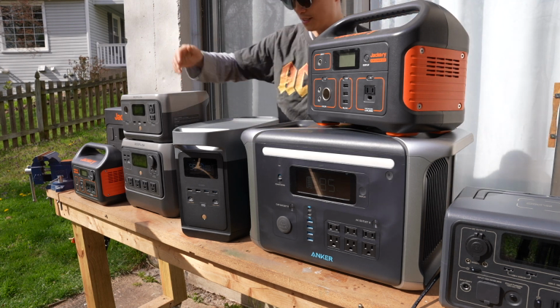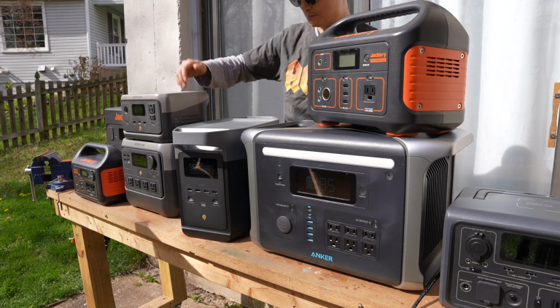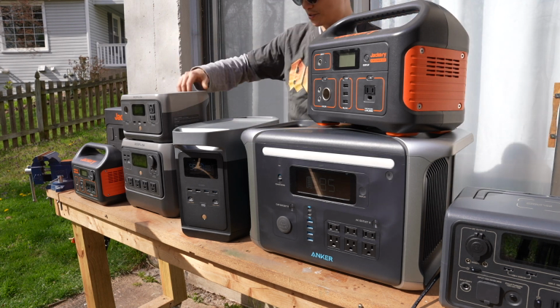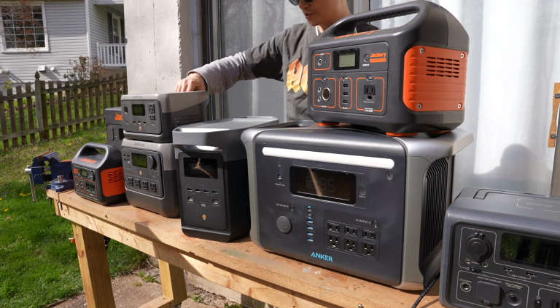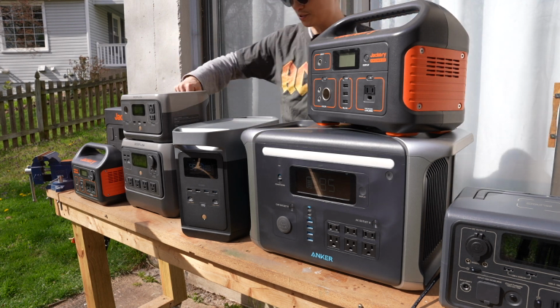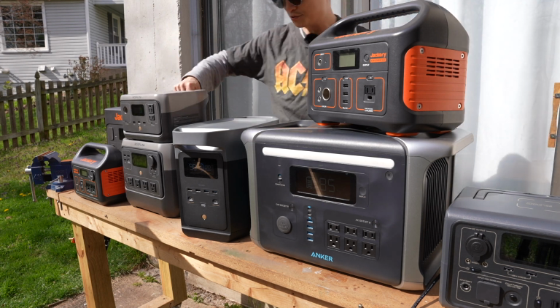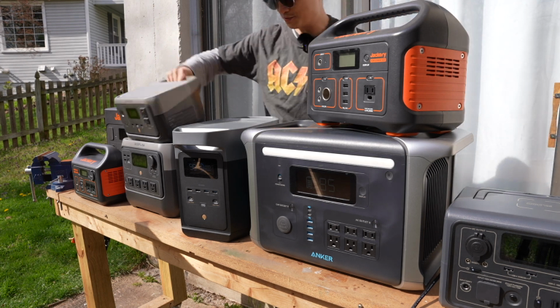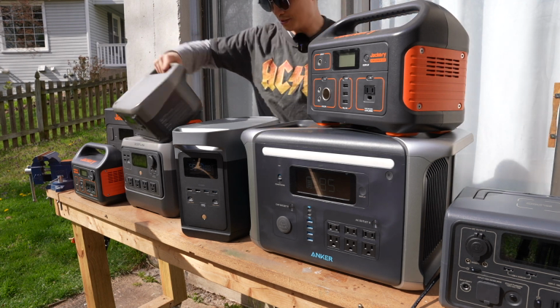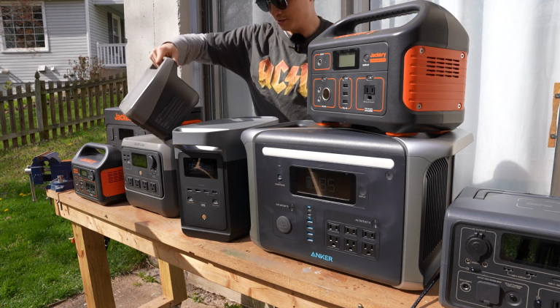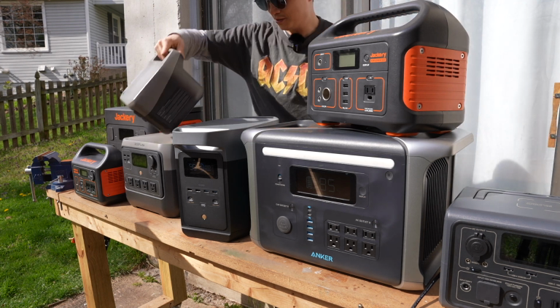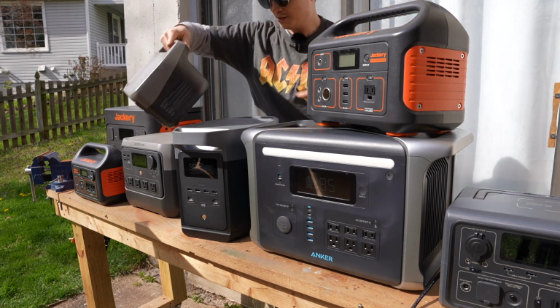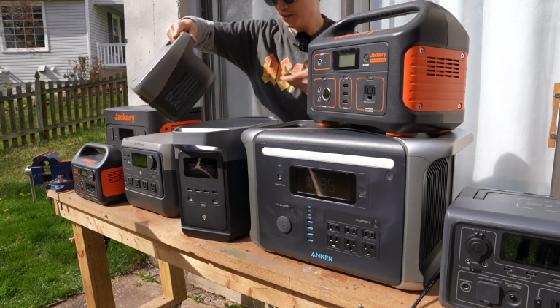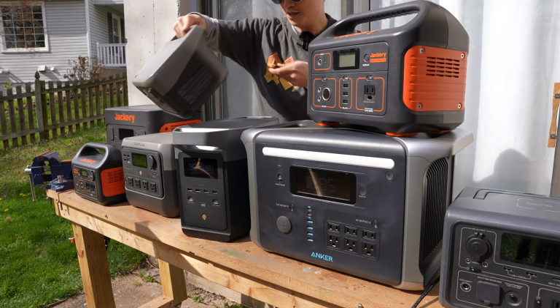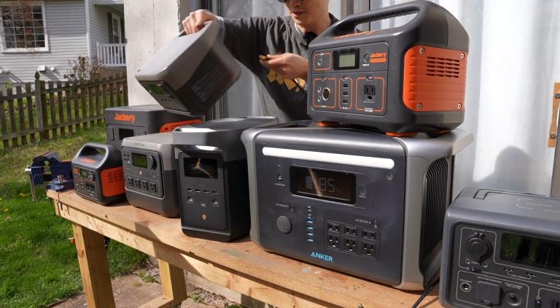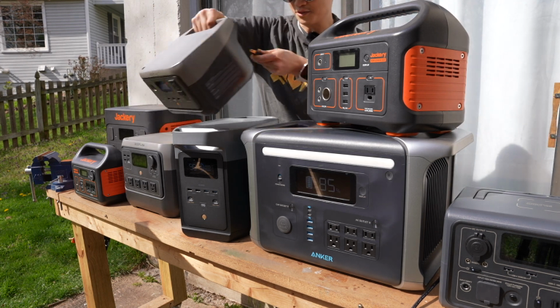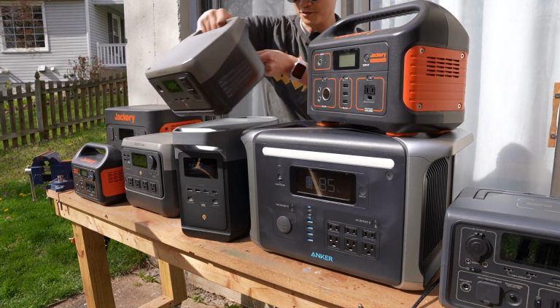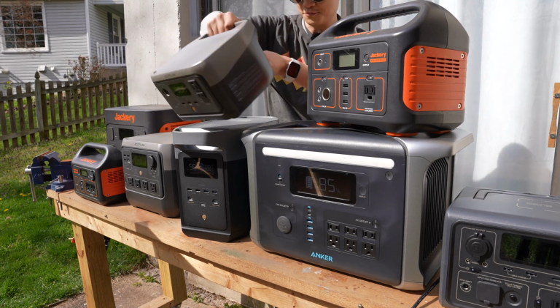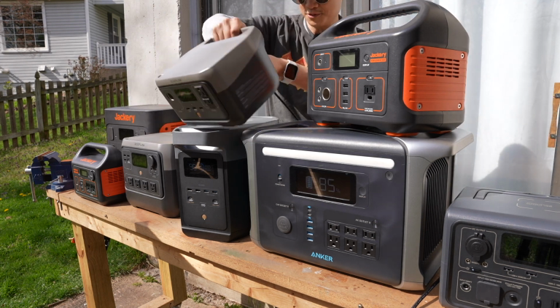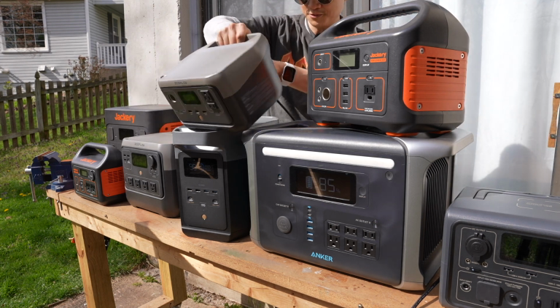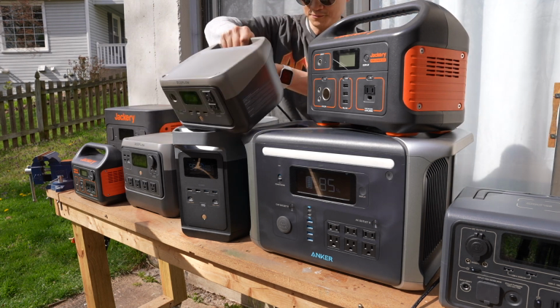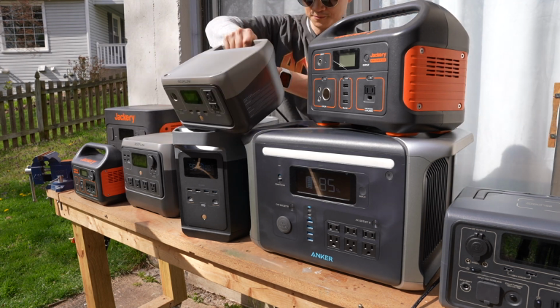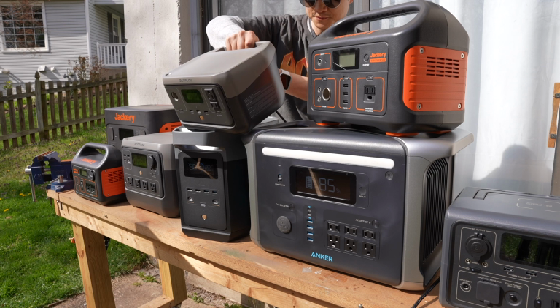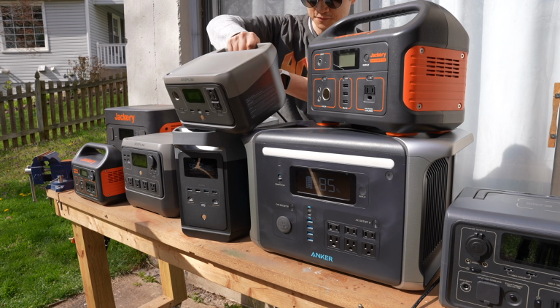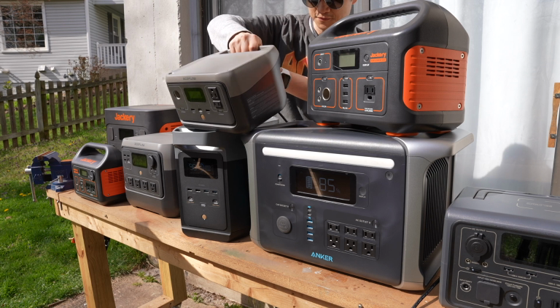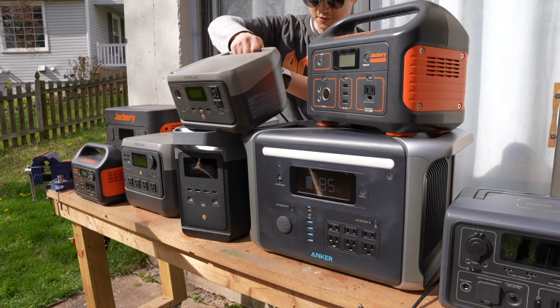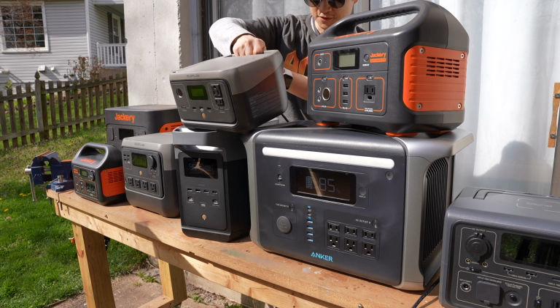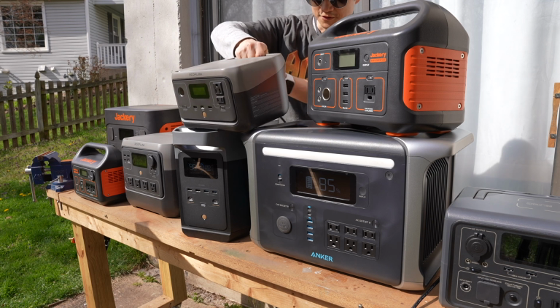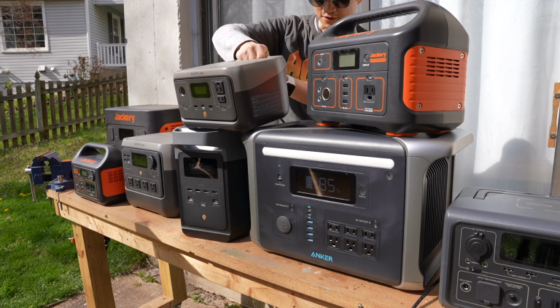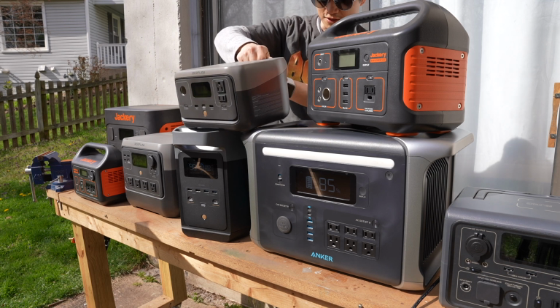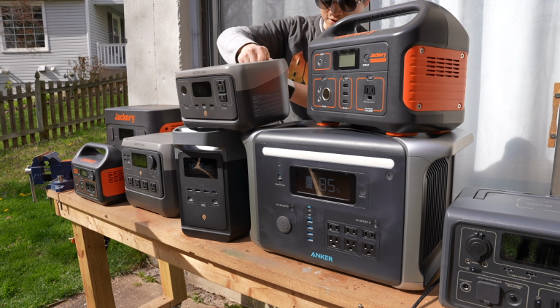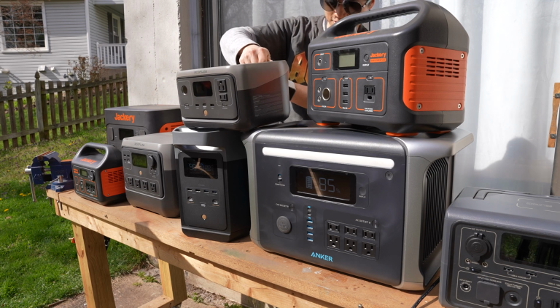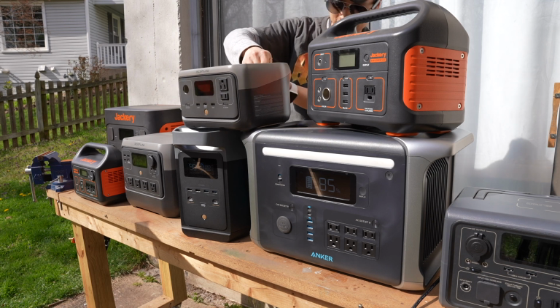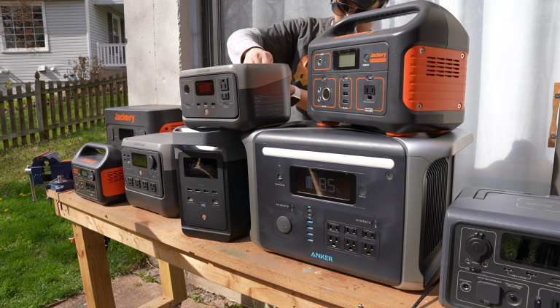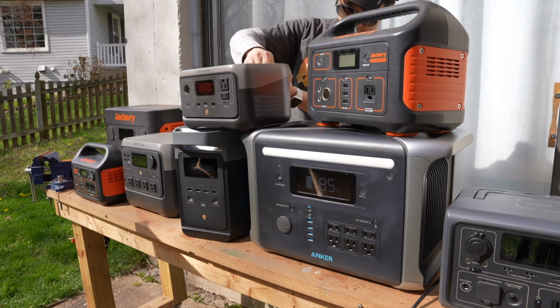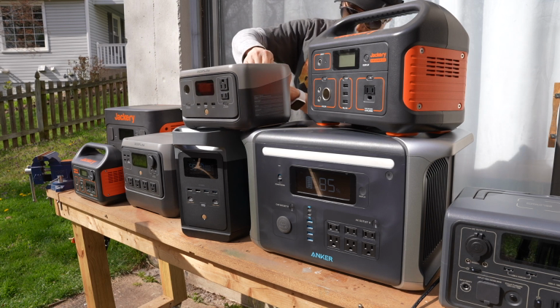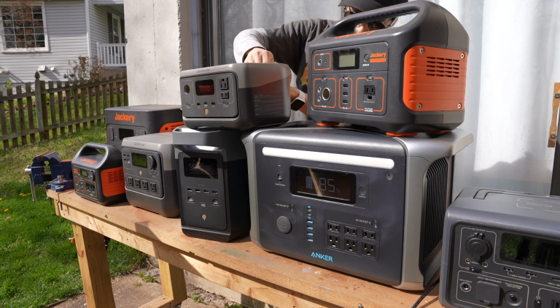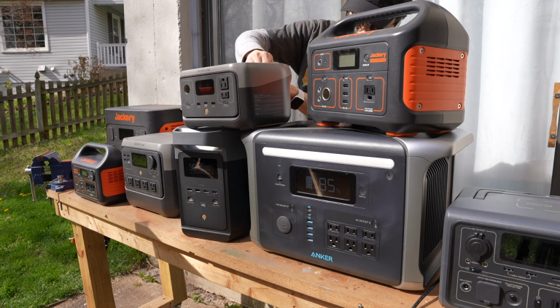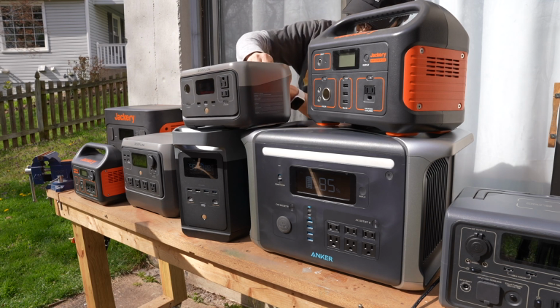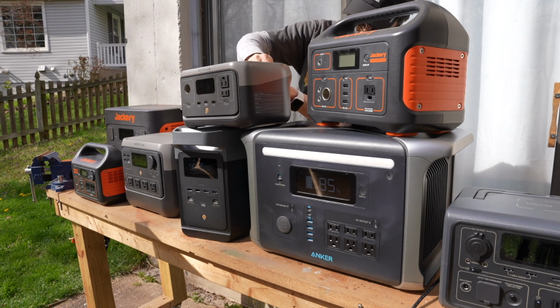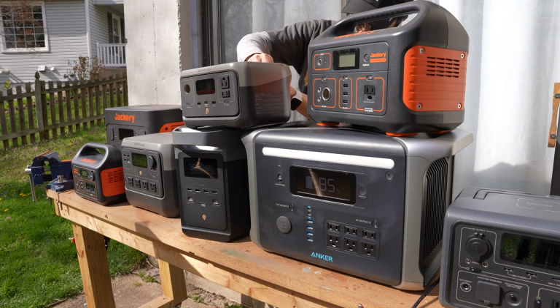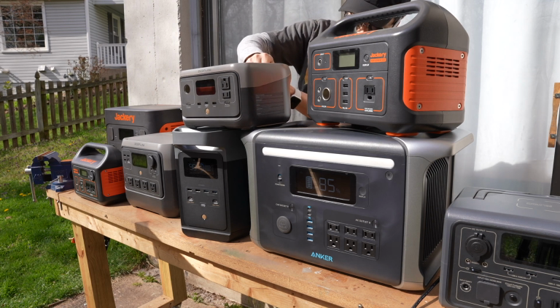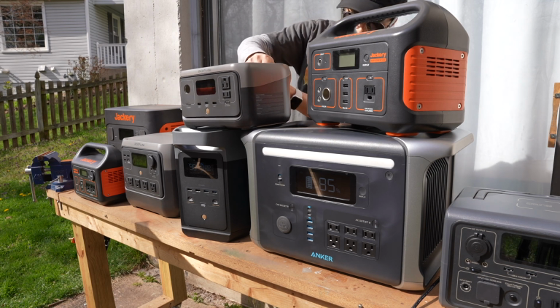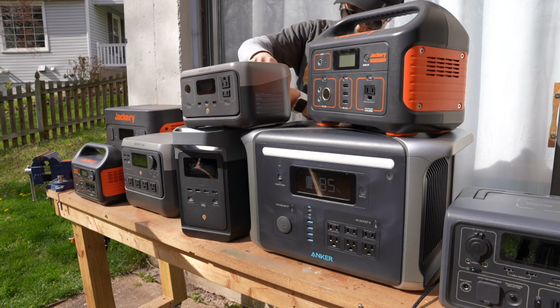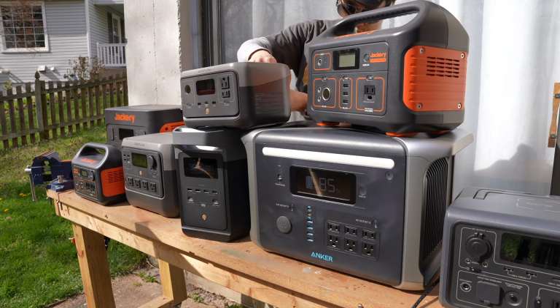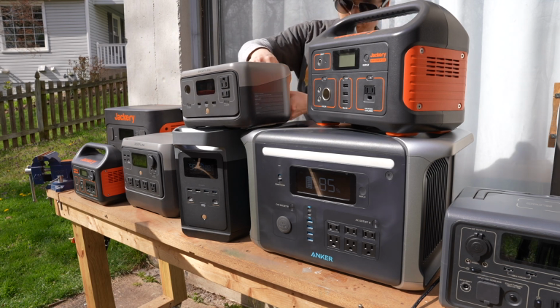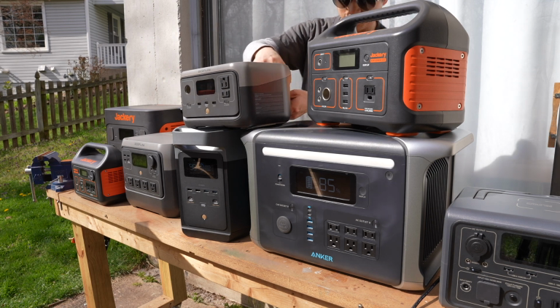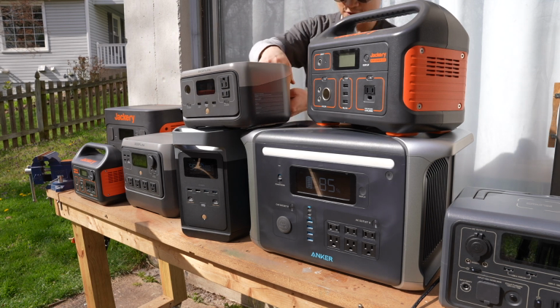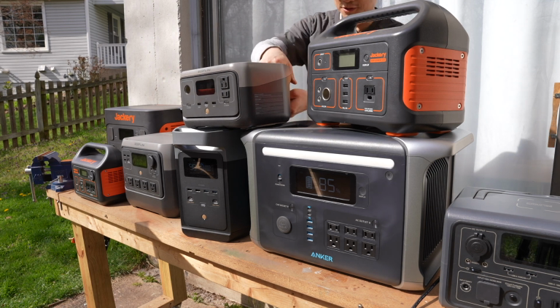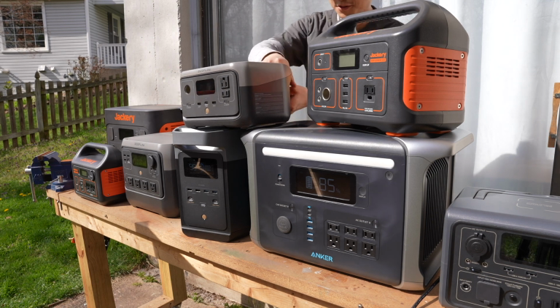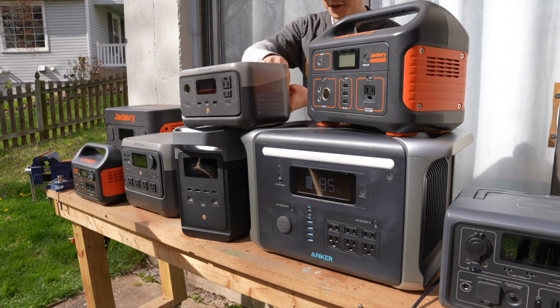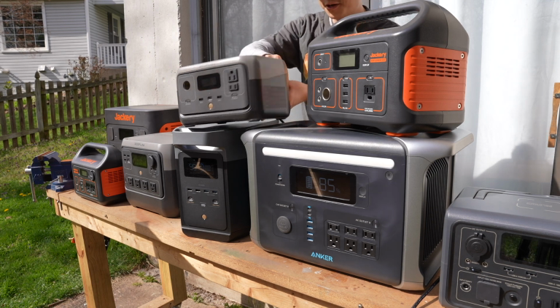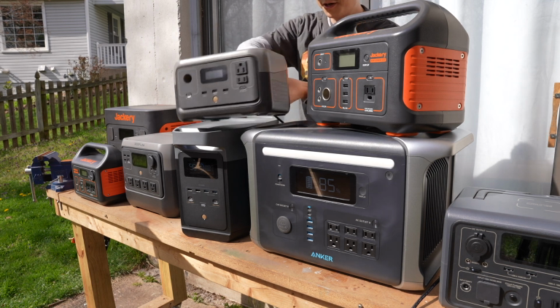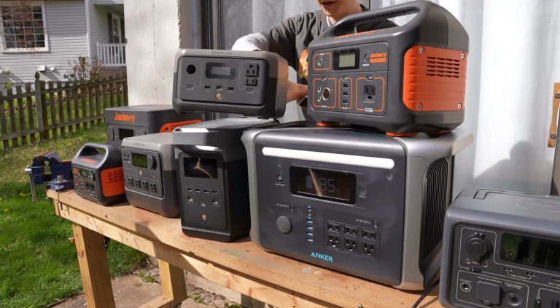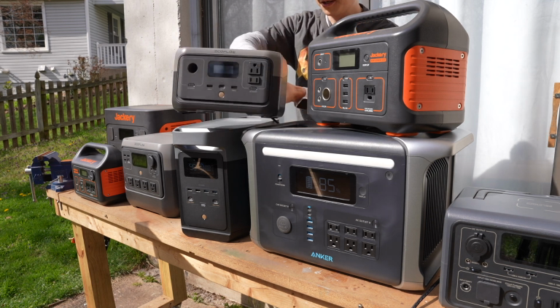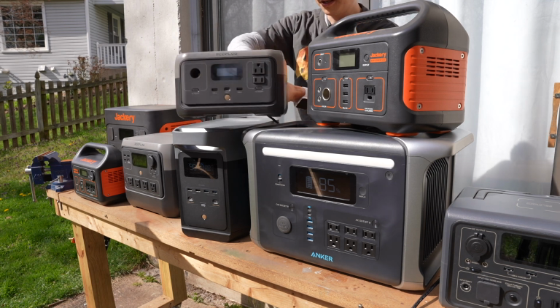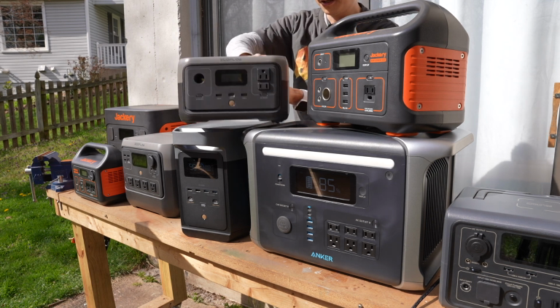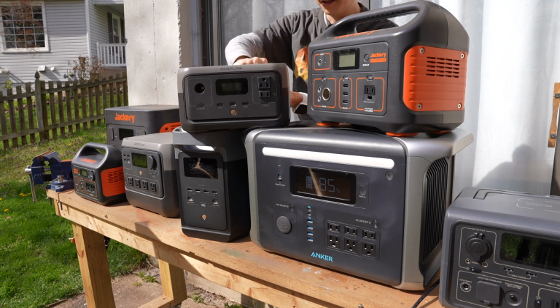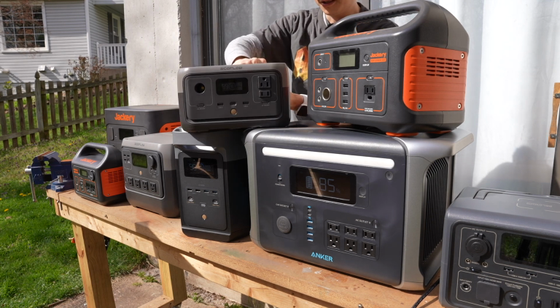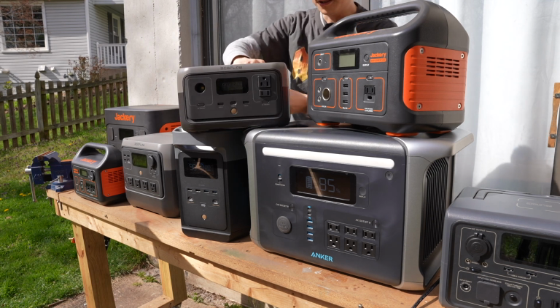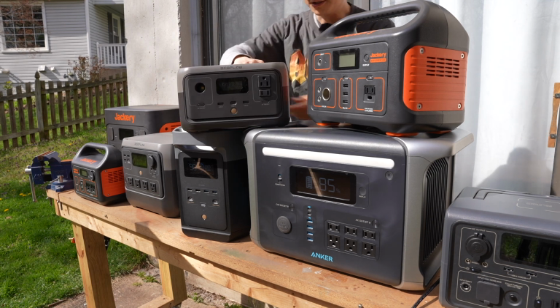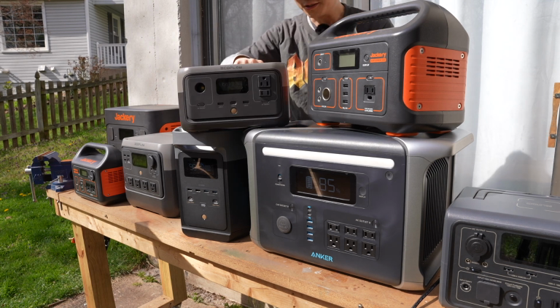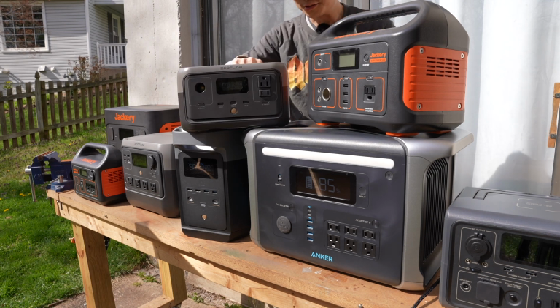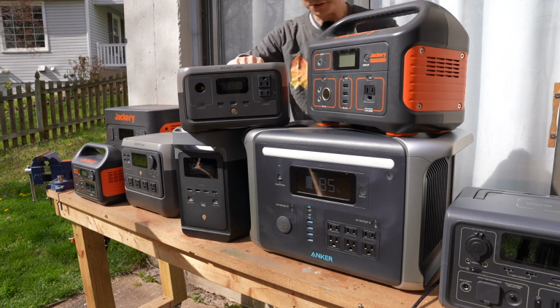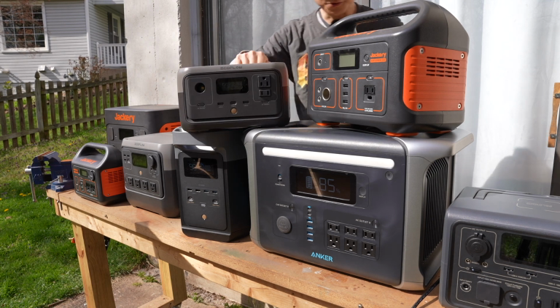Although the test conditions are not ideal in terms of solar output, let's try another one — the EcoFlow River II.